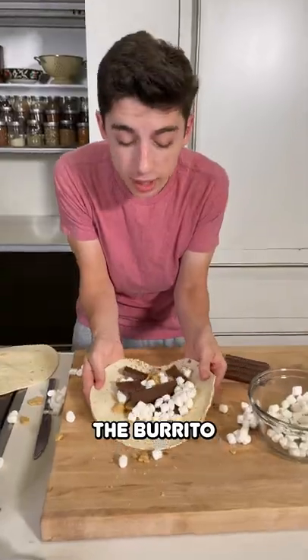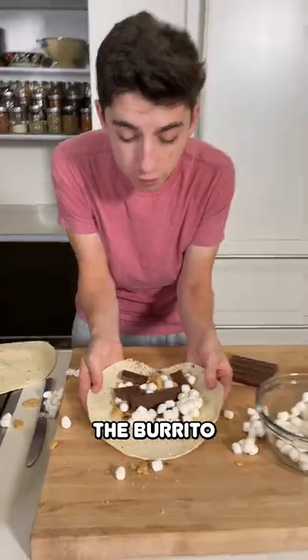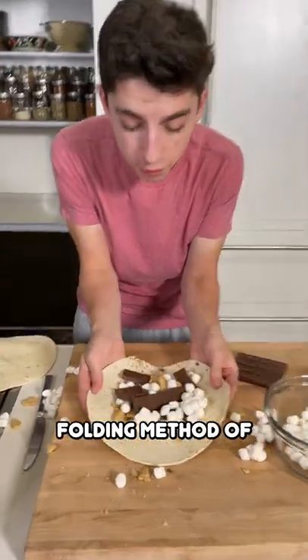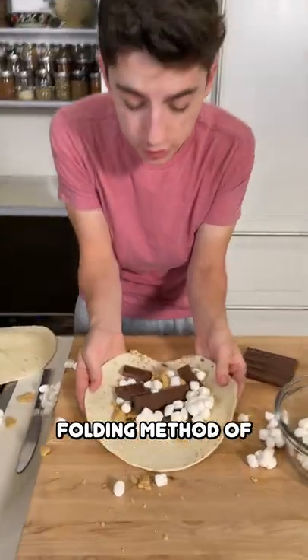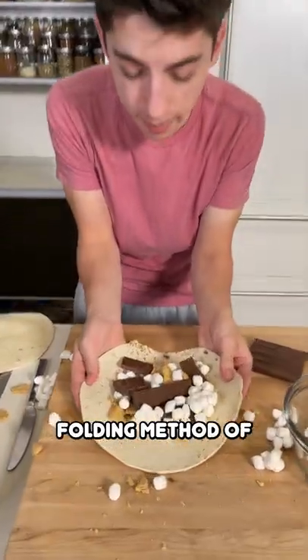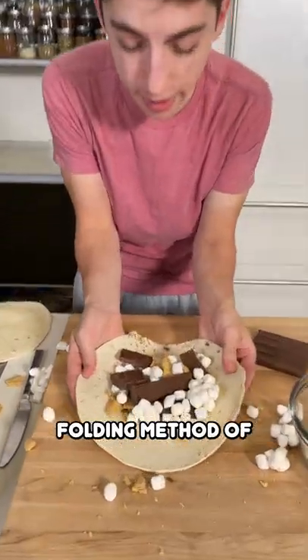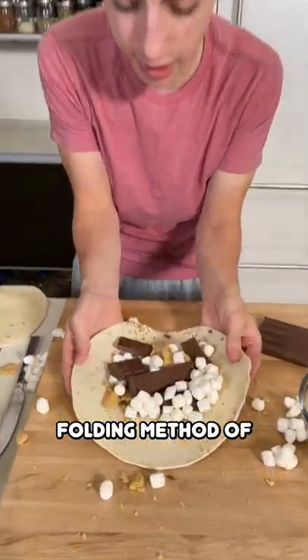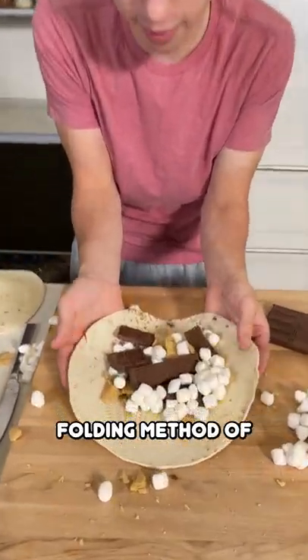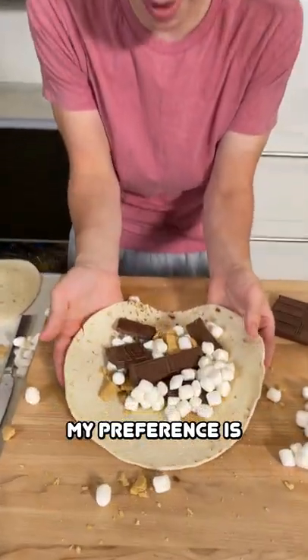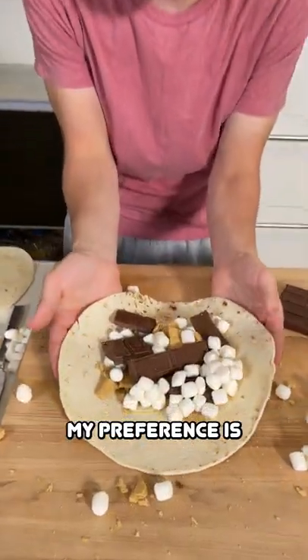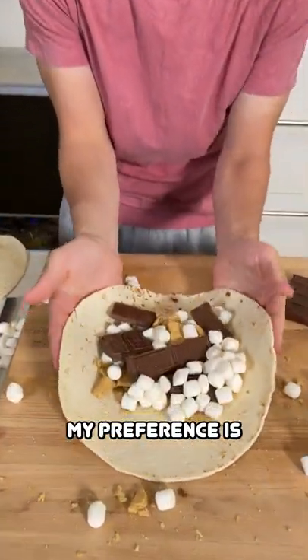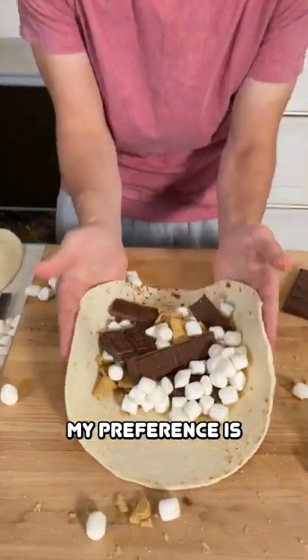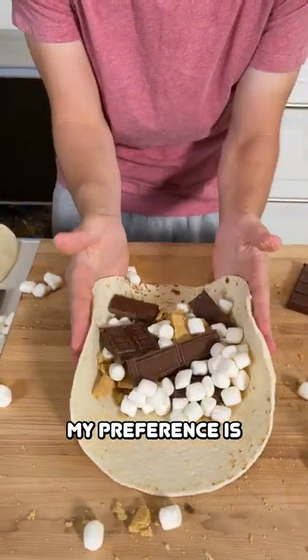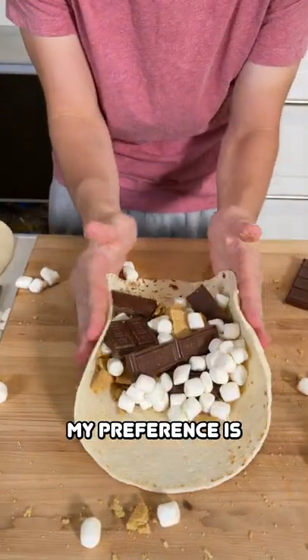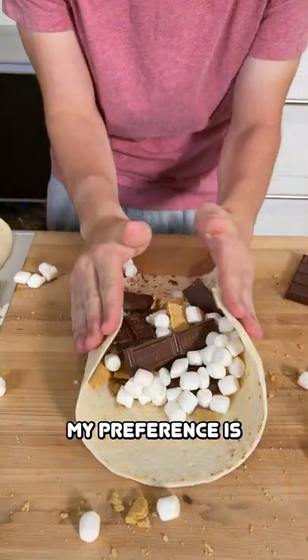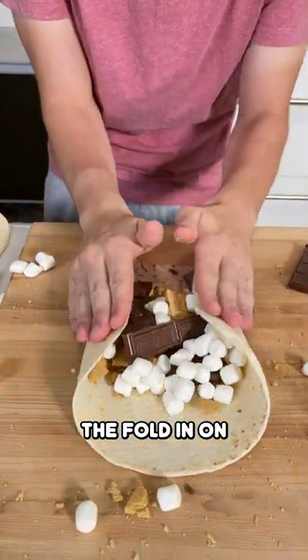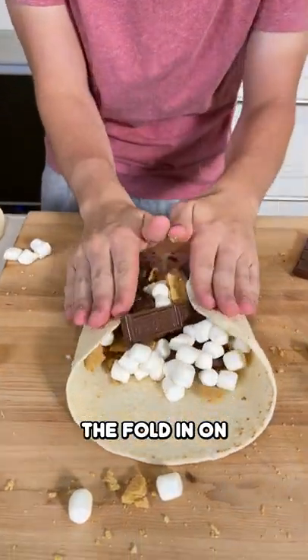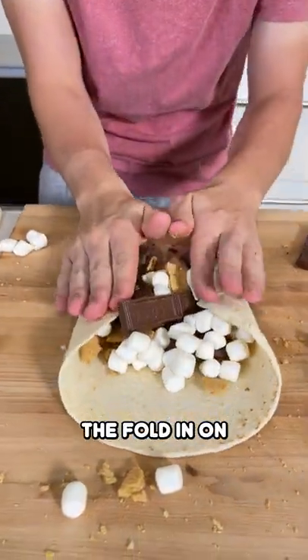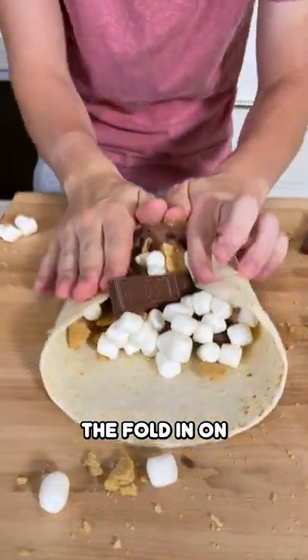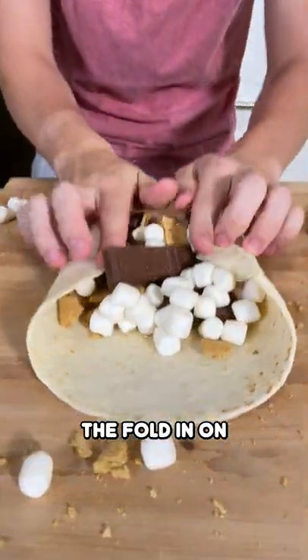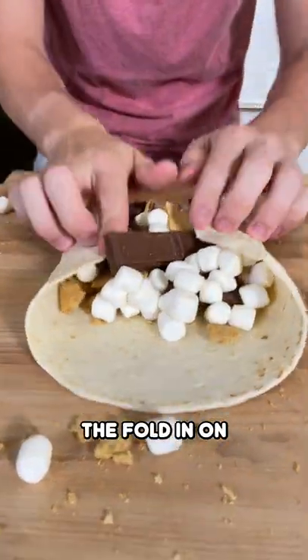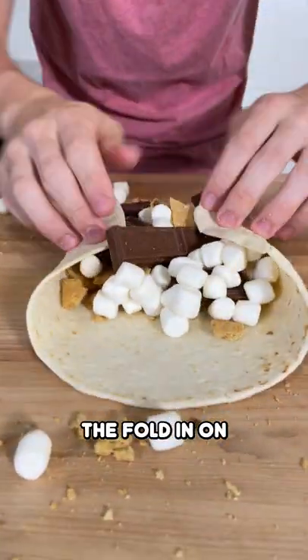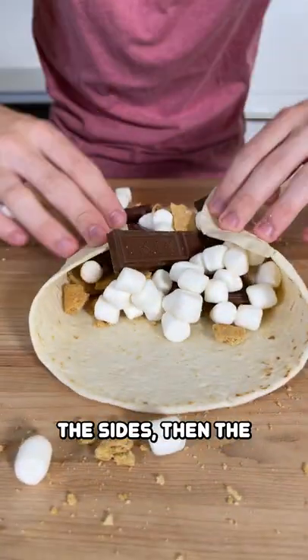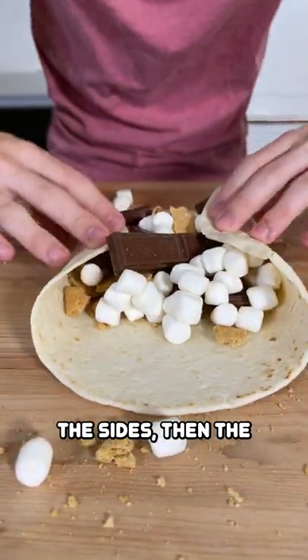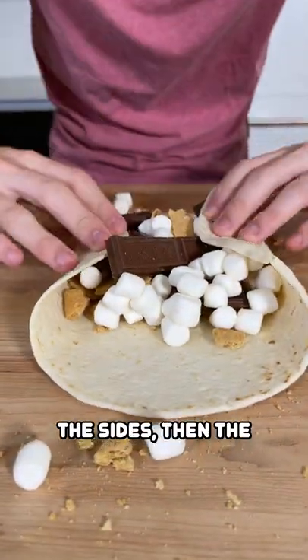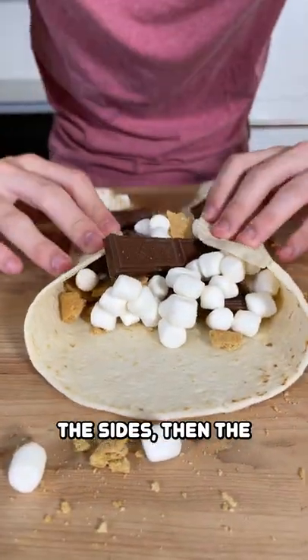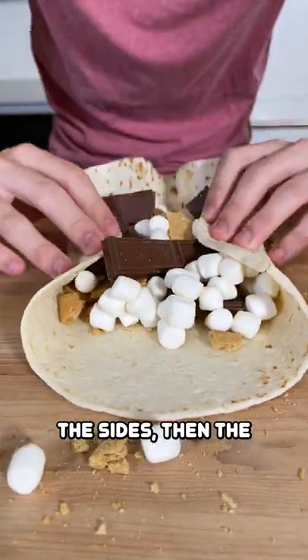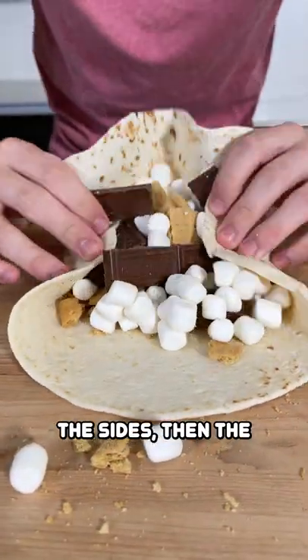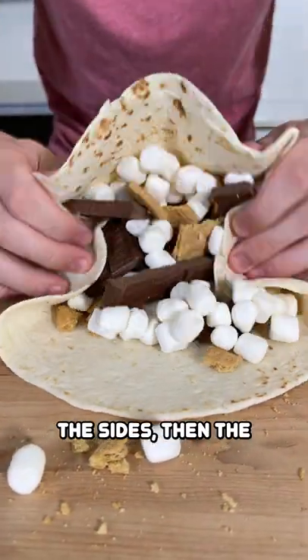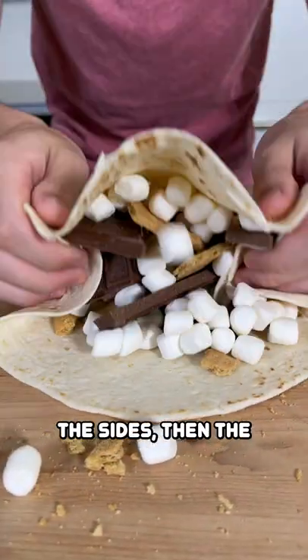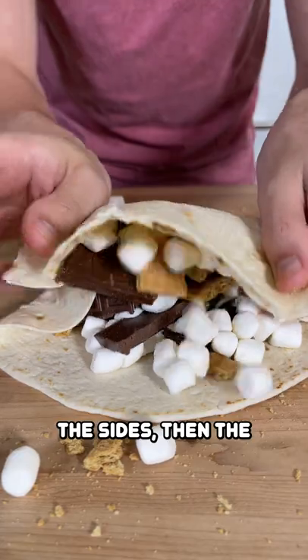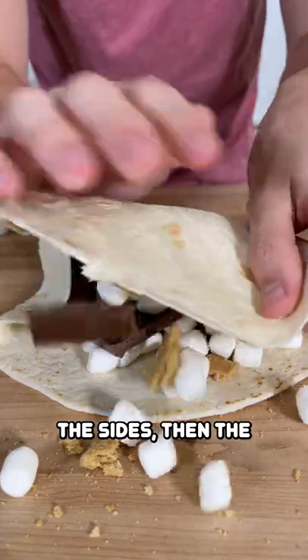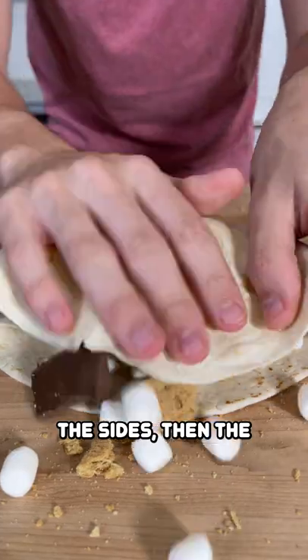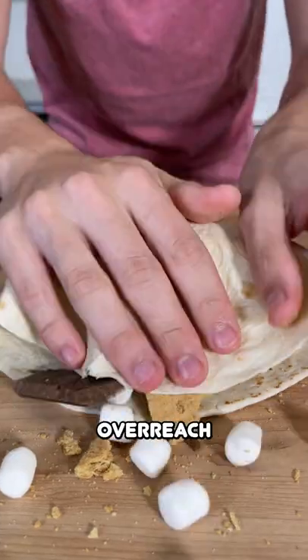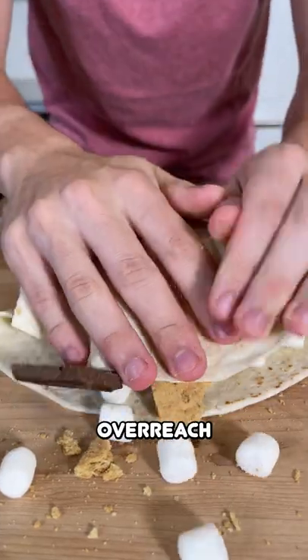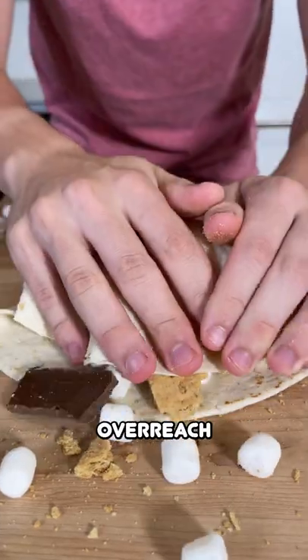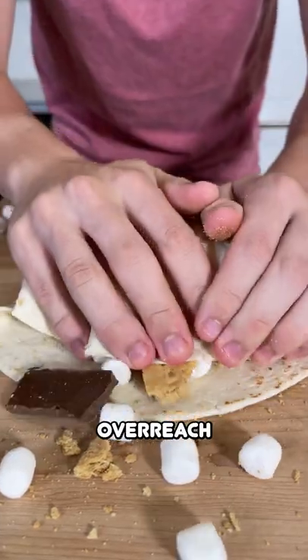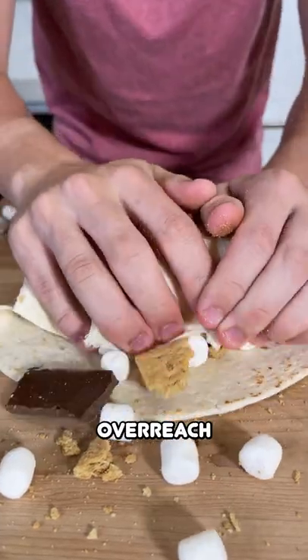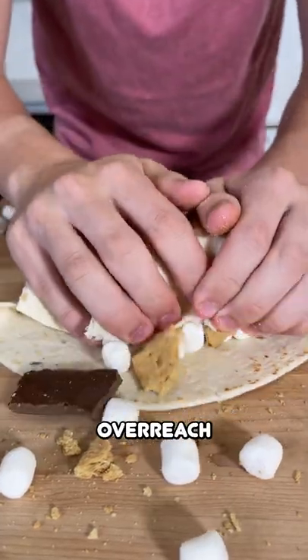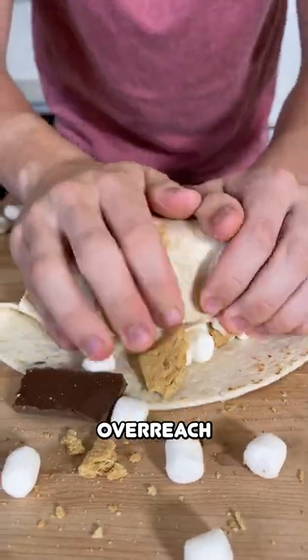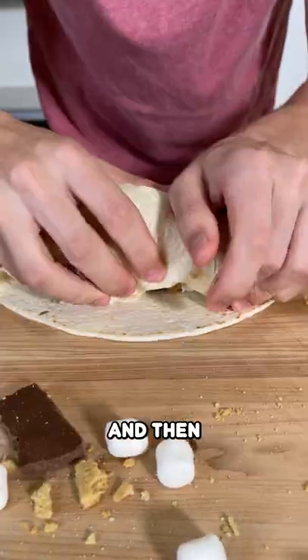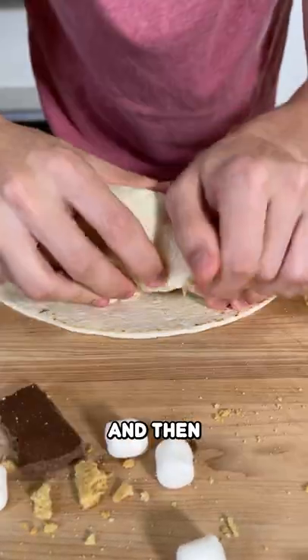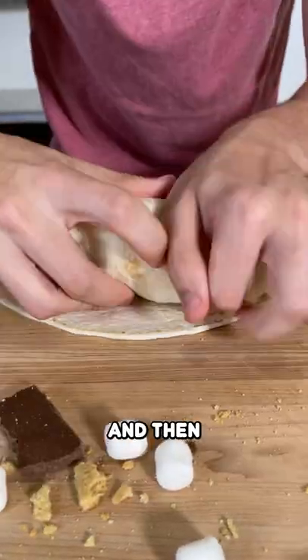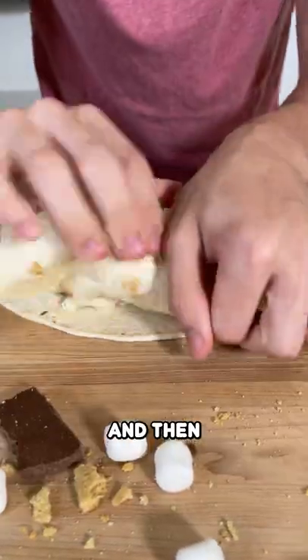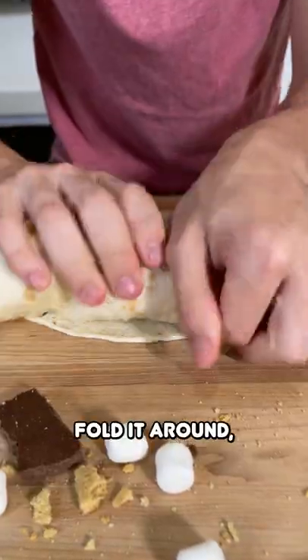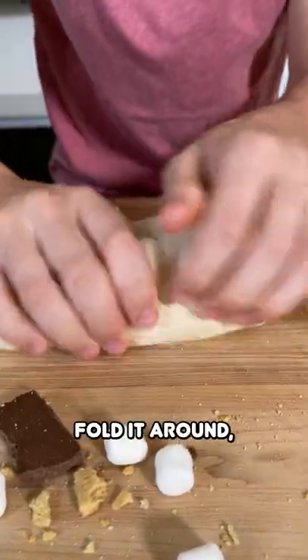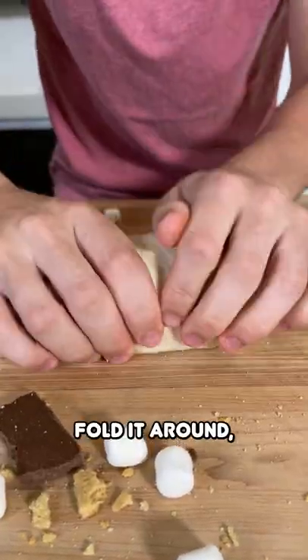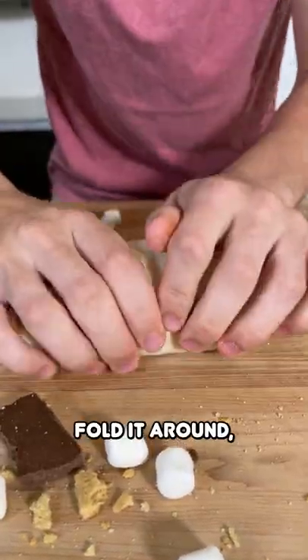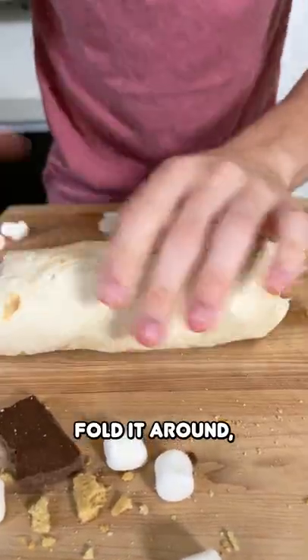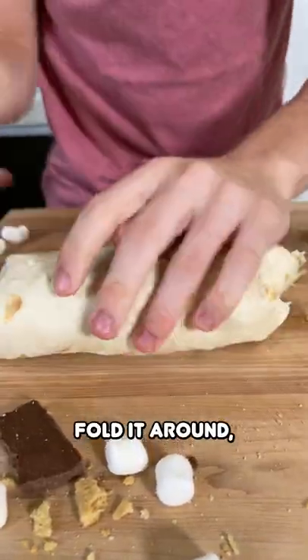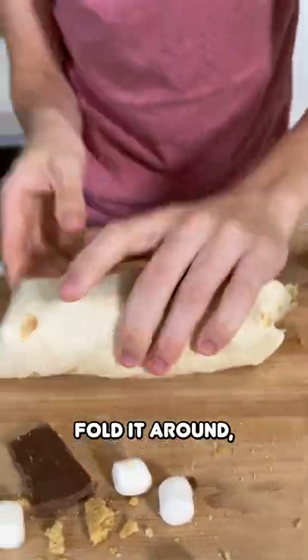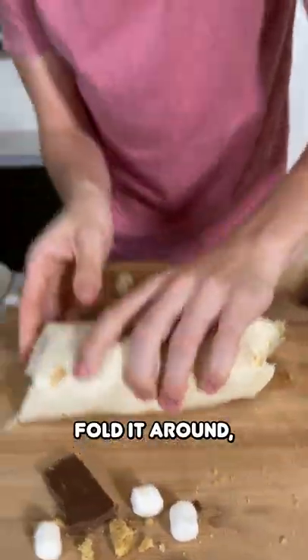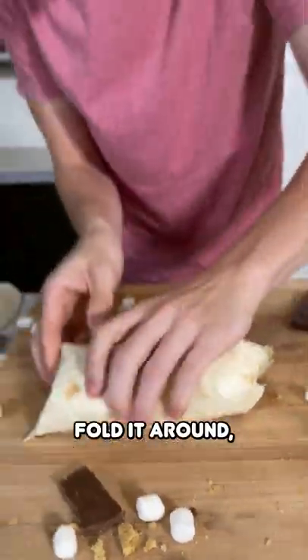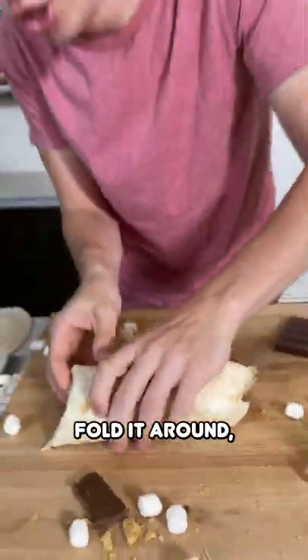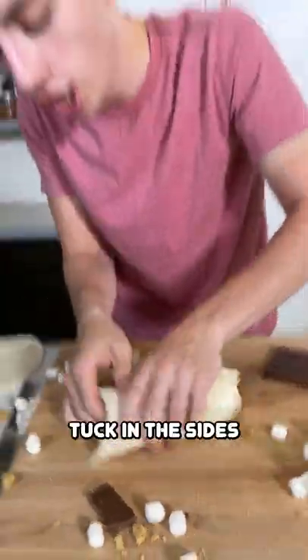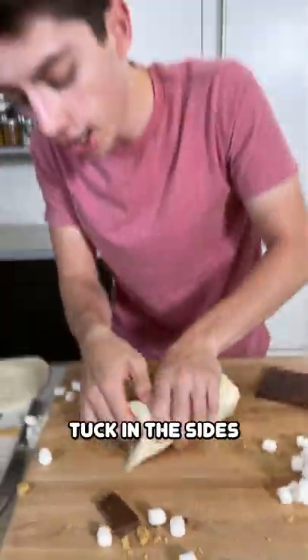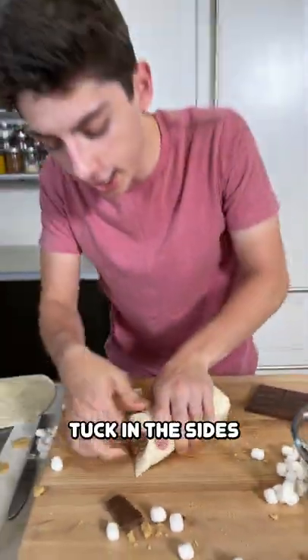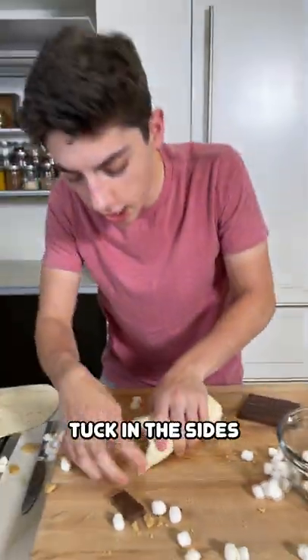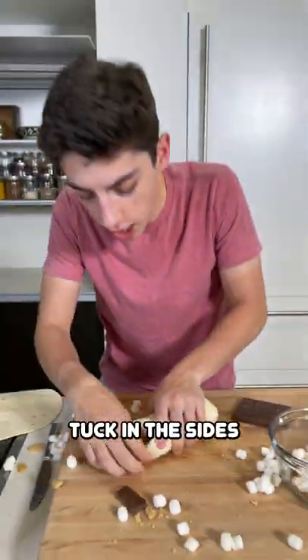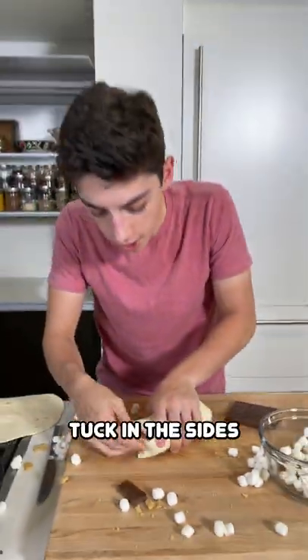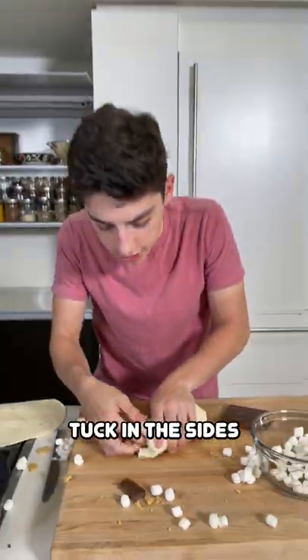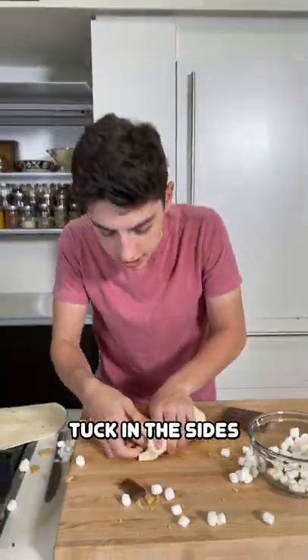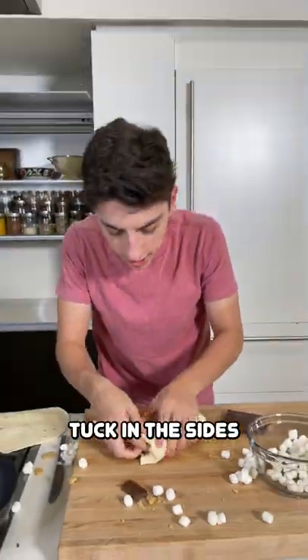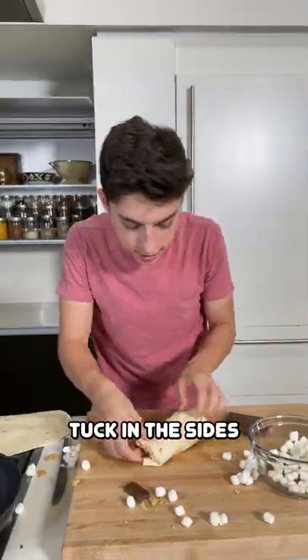Burrito folding method of my preference is the fold in on the sides, then the overreach, and then fold it around. Tuck in the sides.